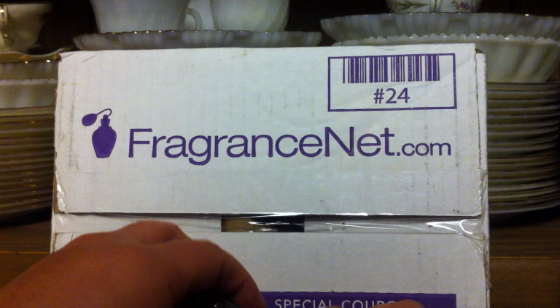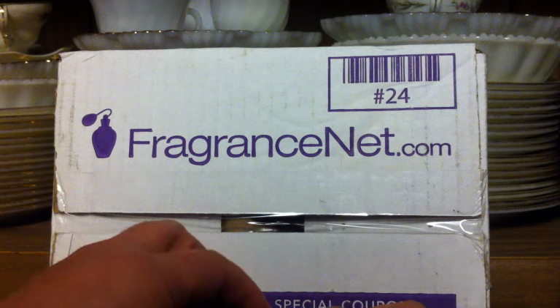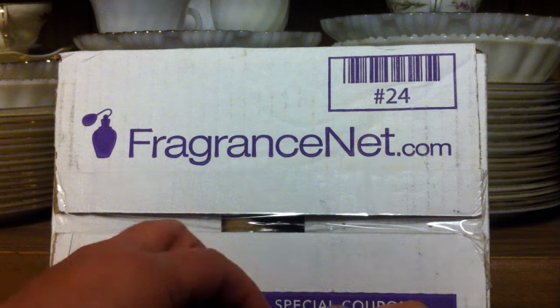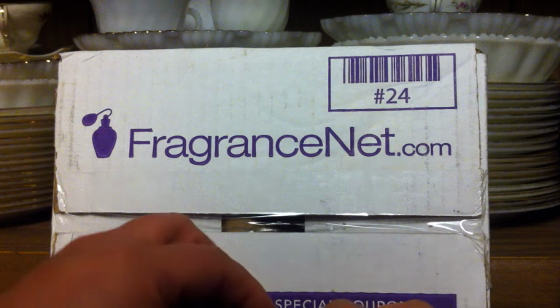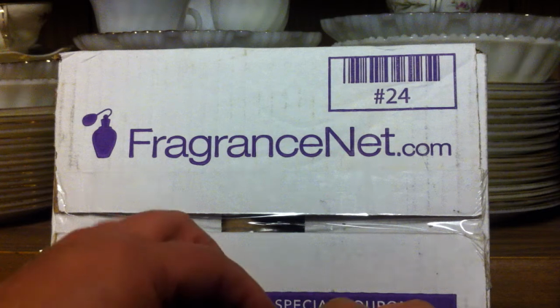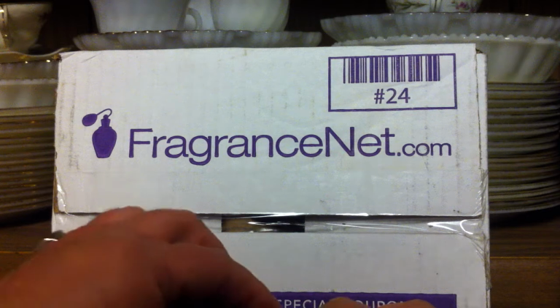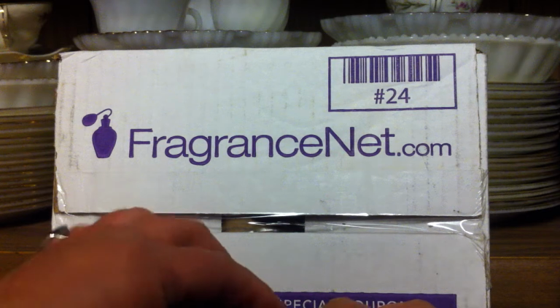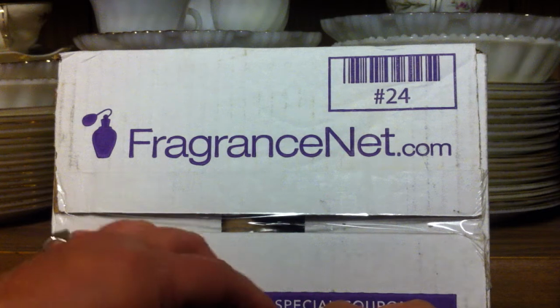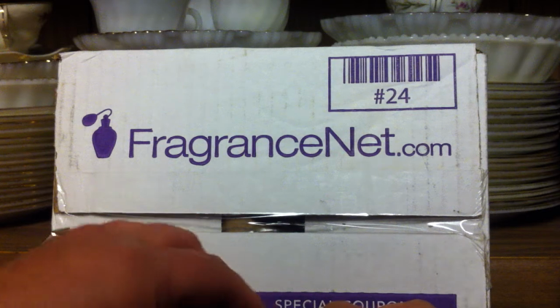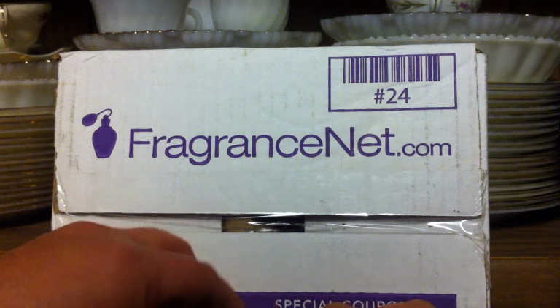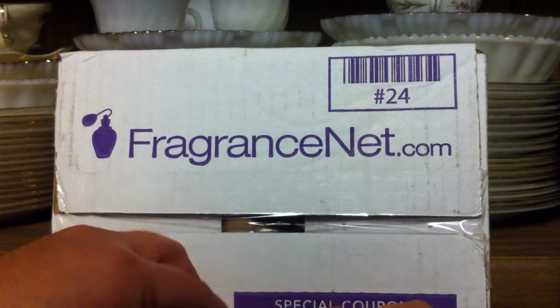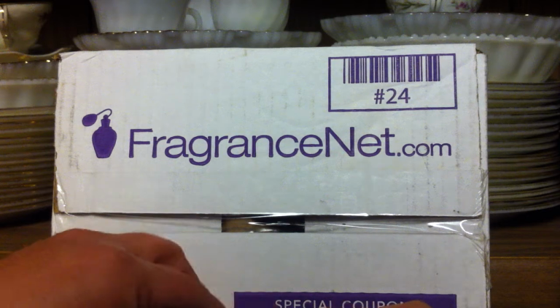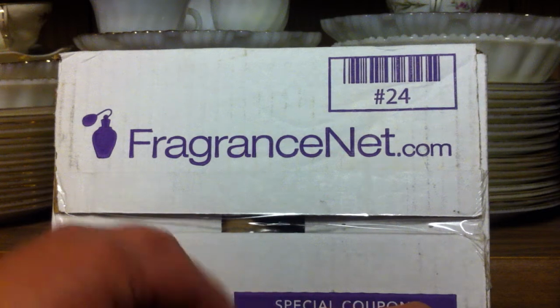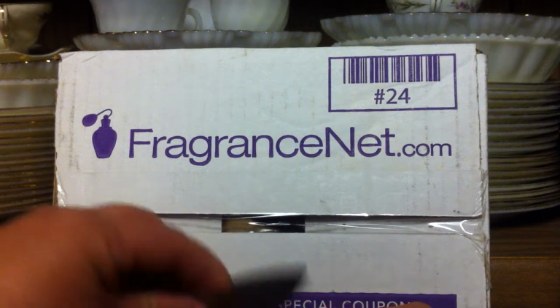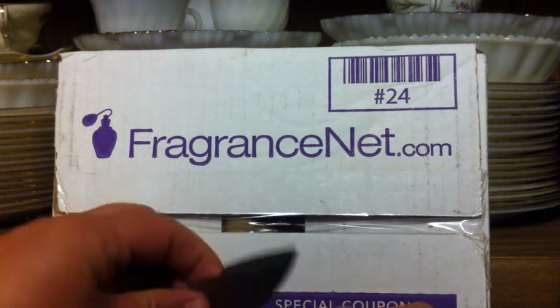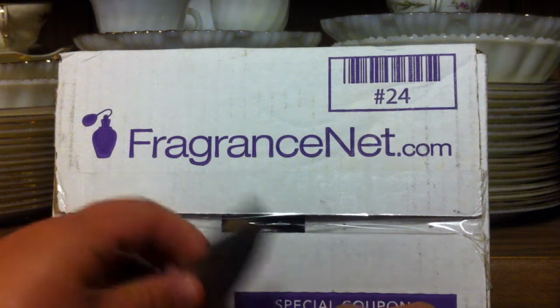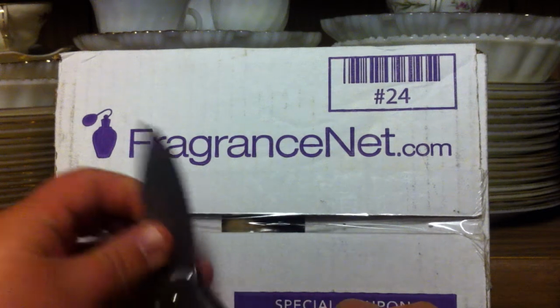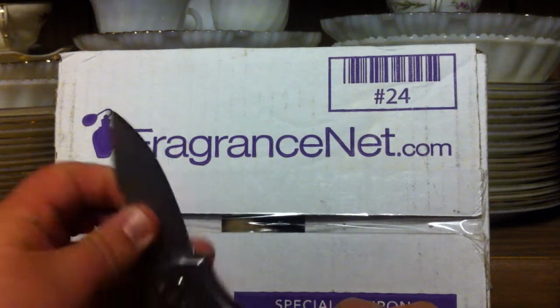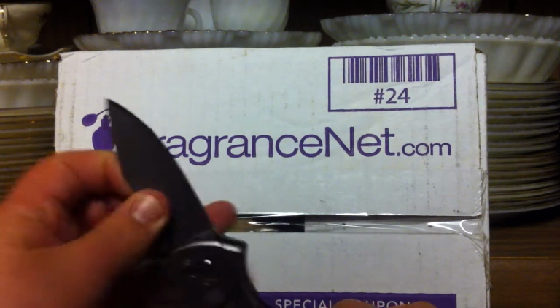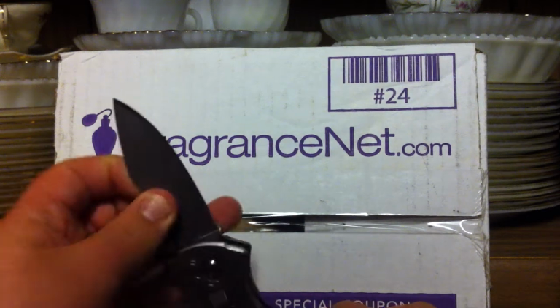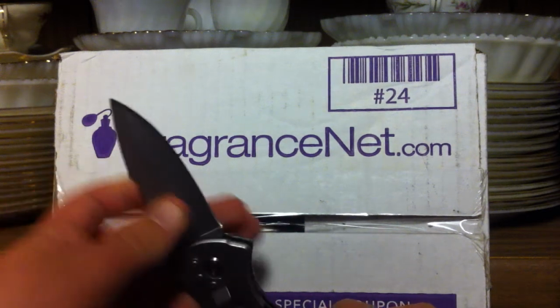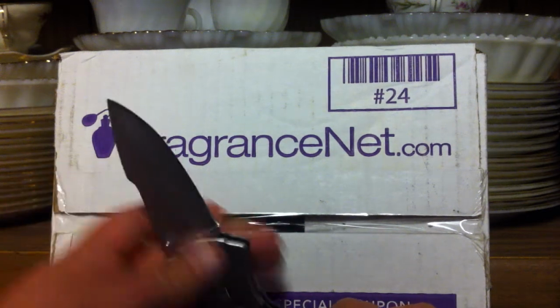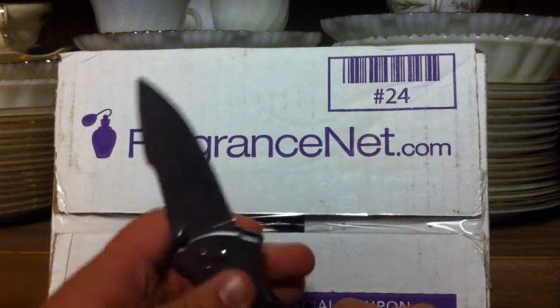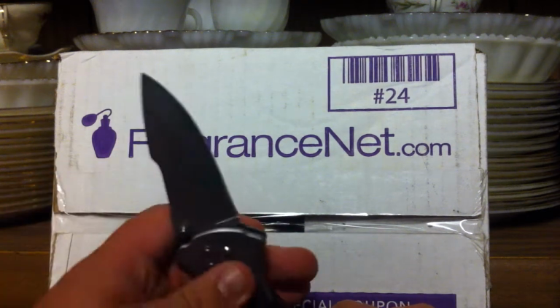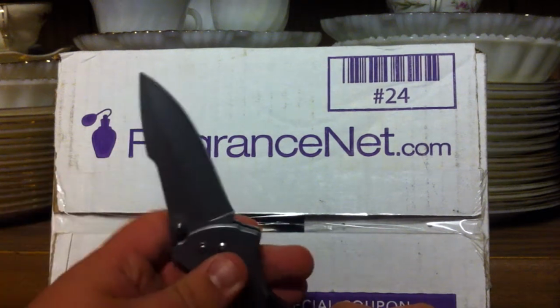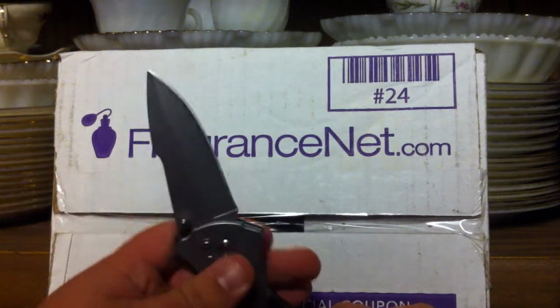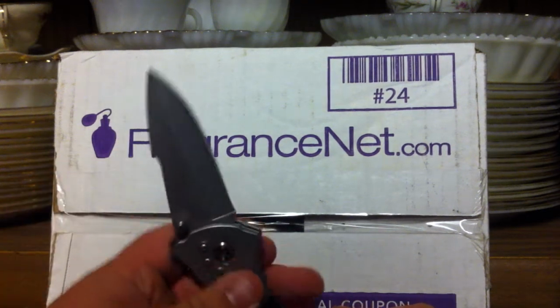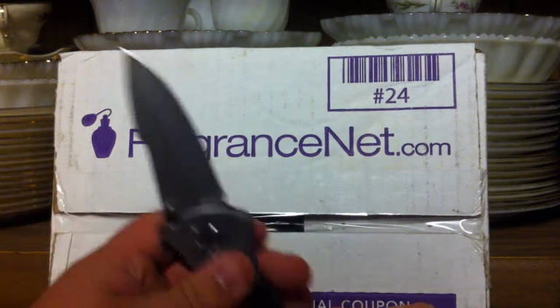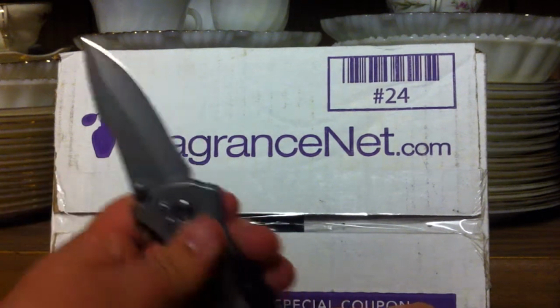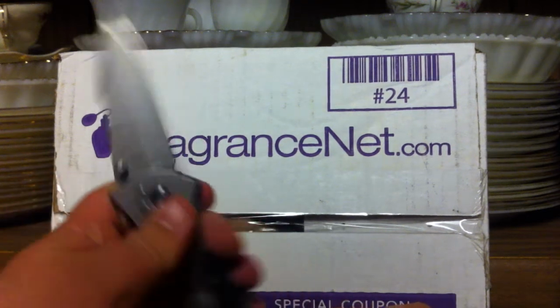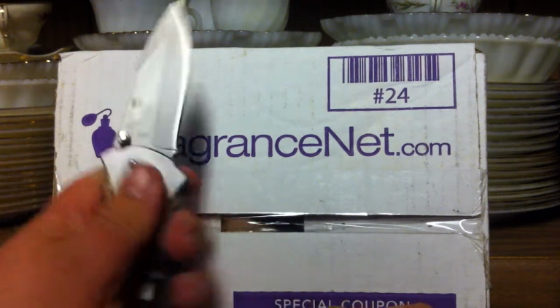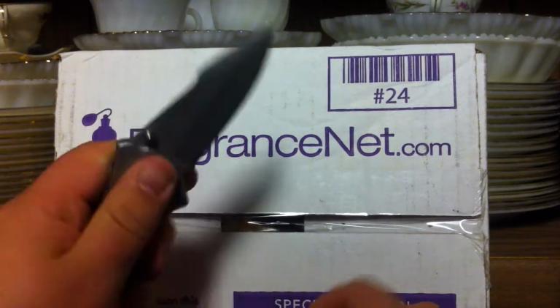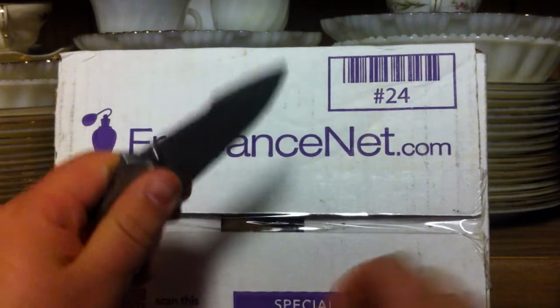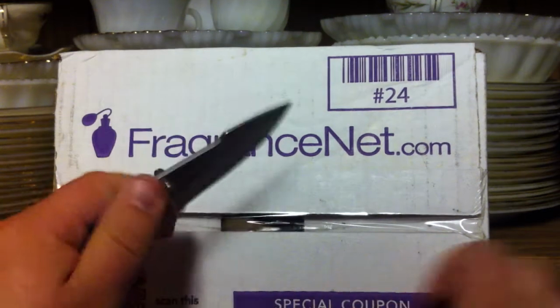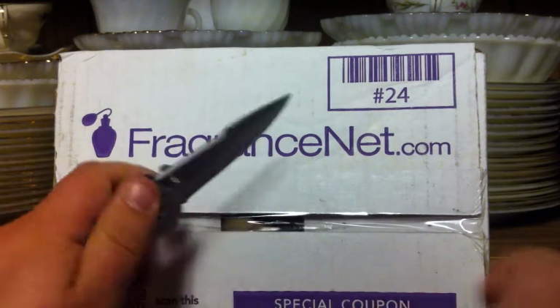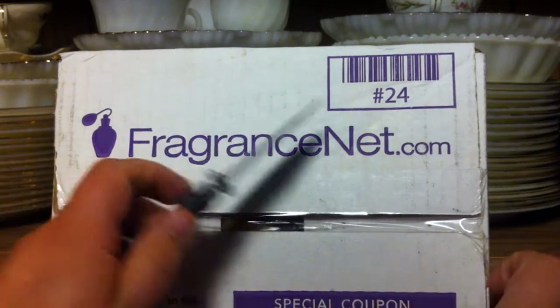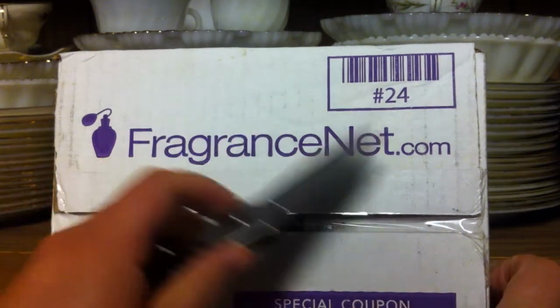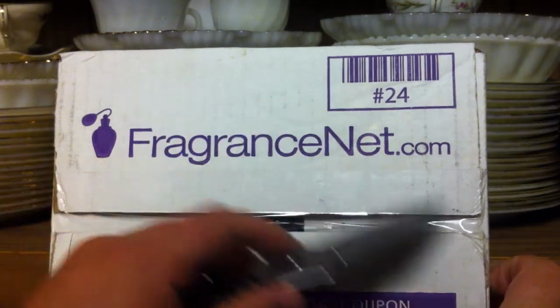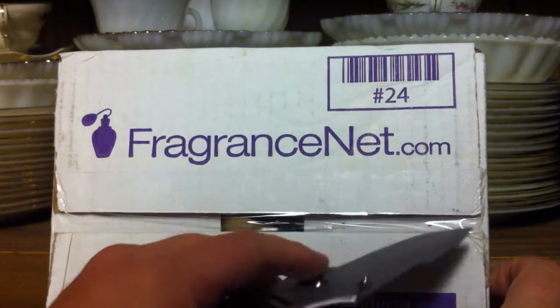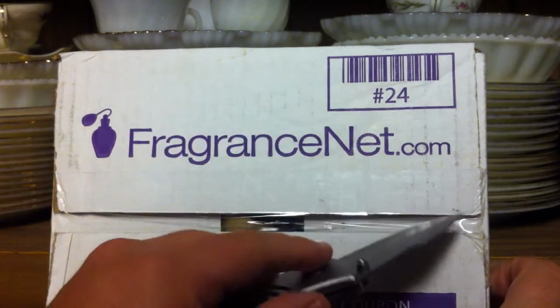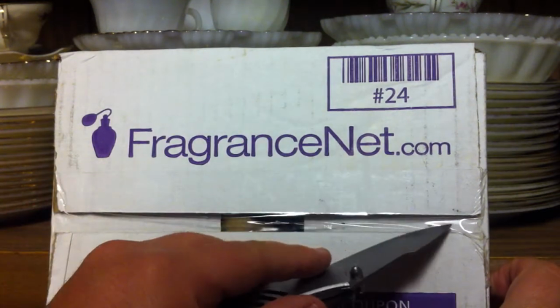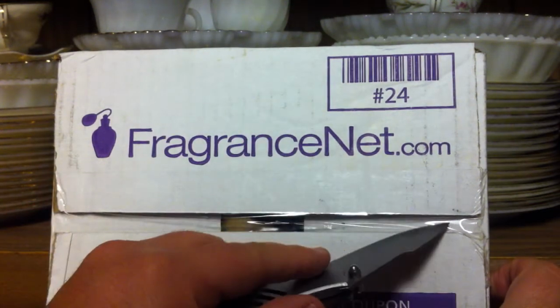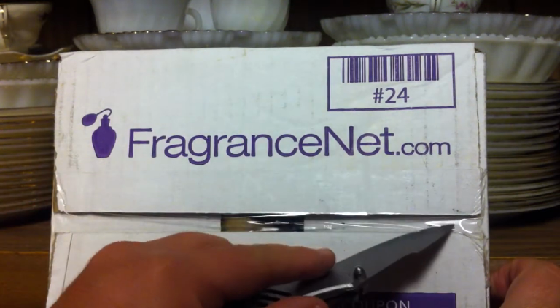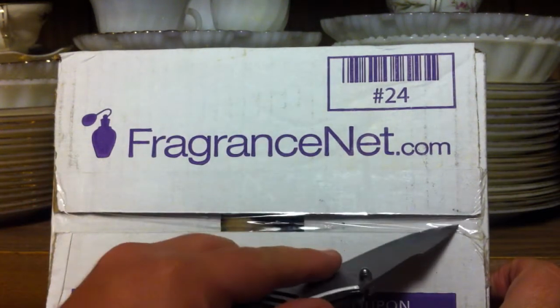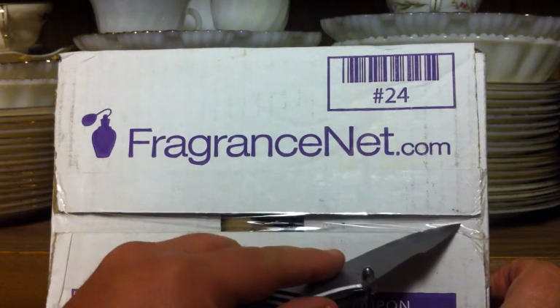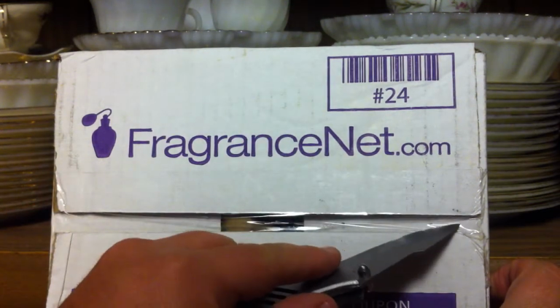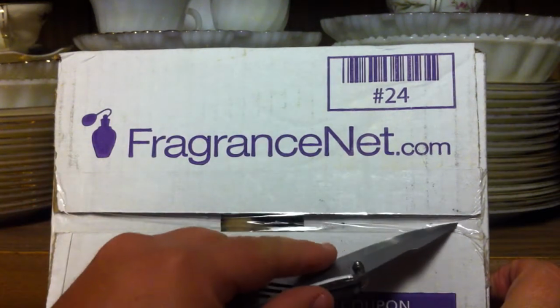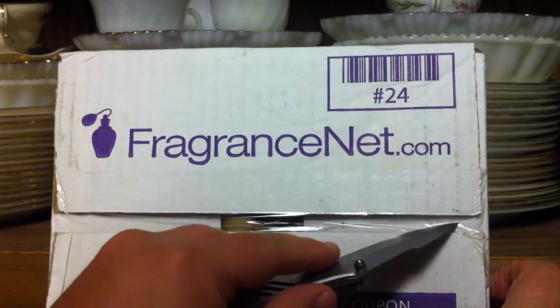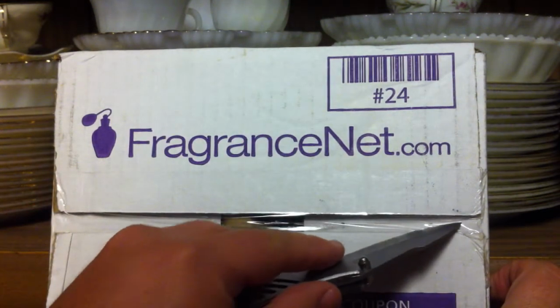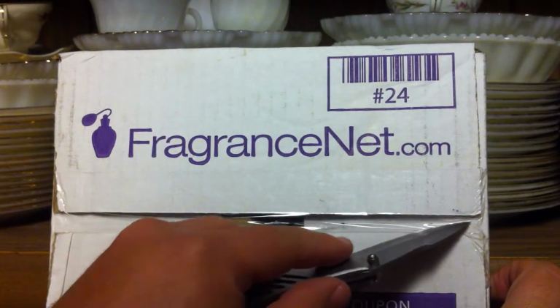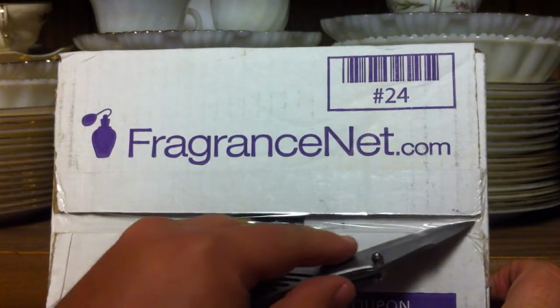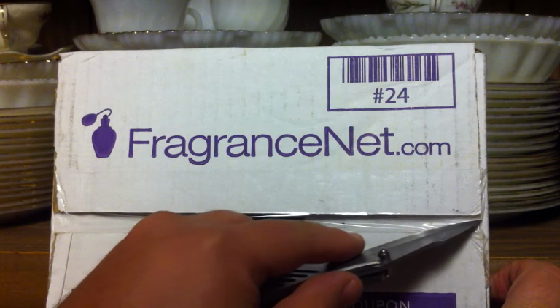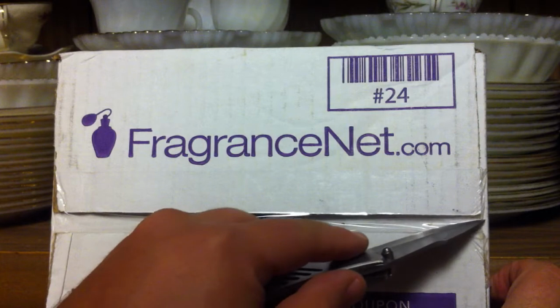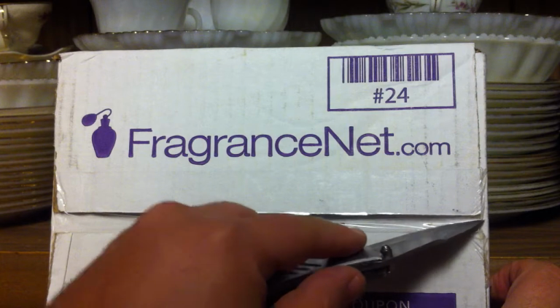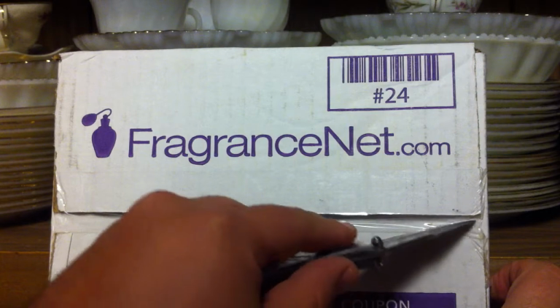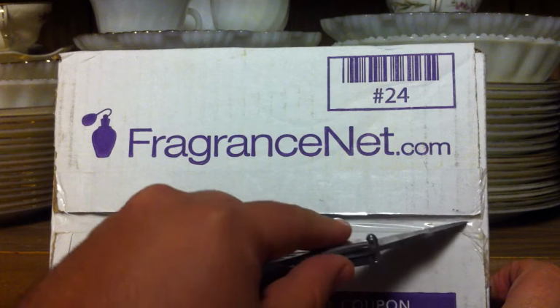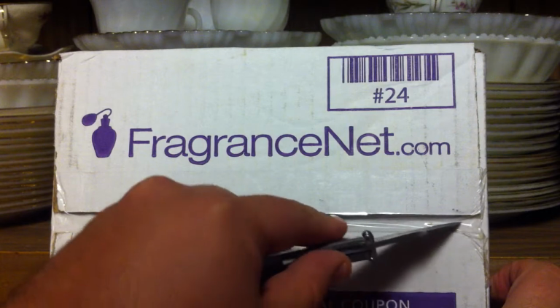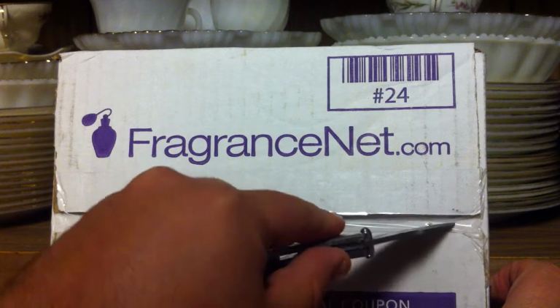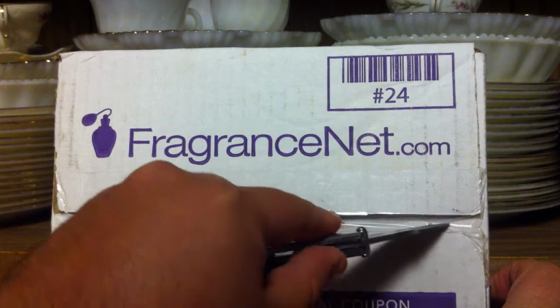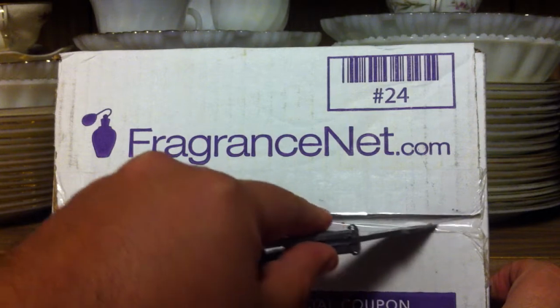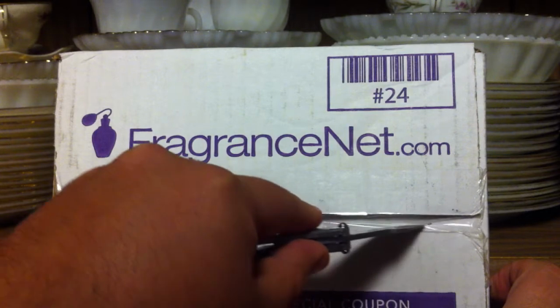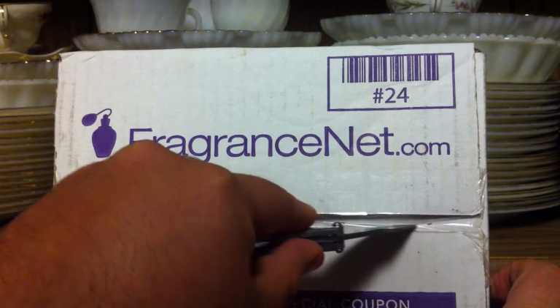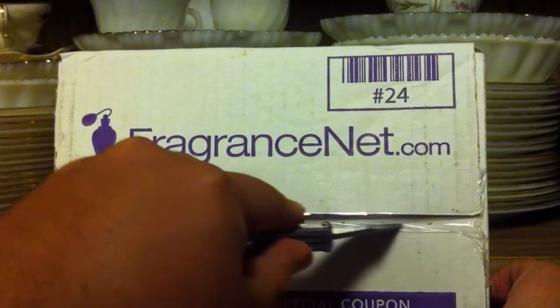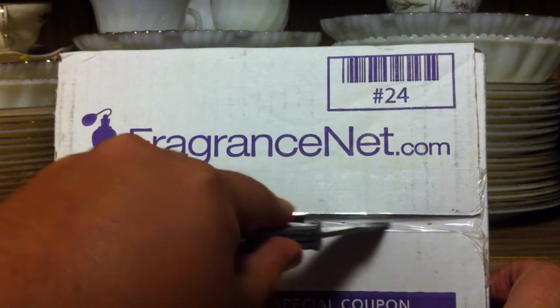All right, fragrance community. A bunch of packages today, so let's open these up and see what they are.